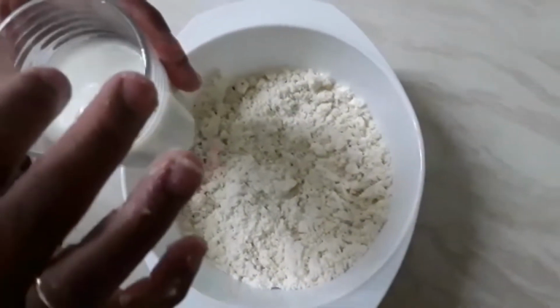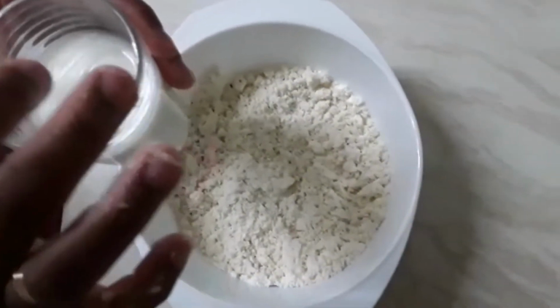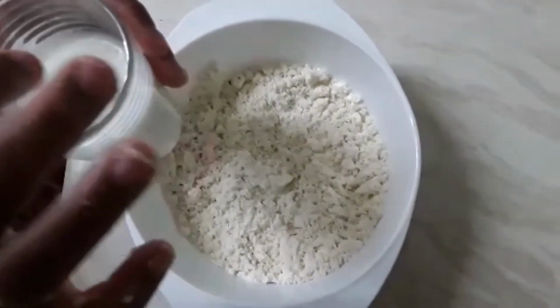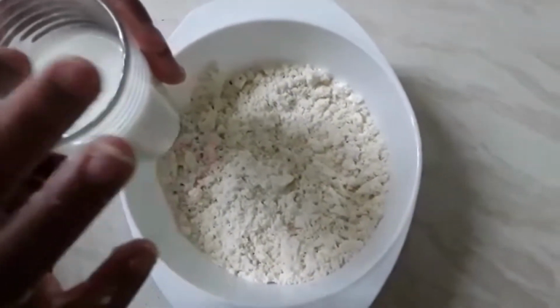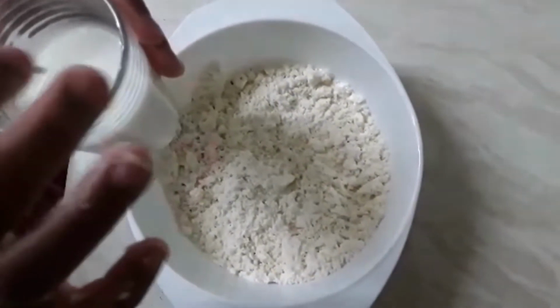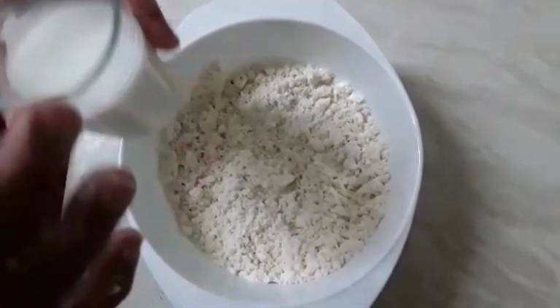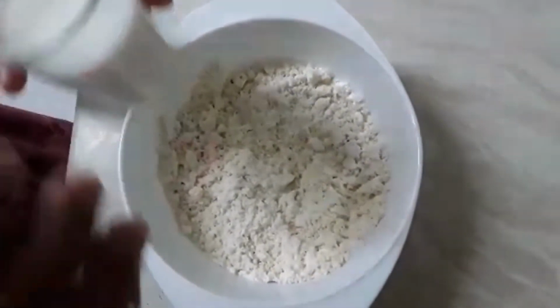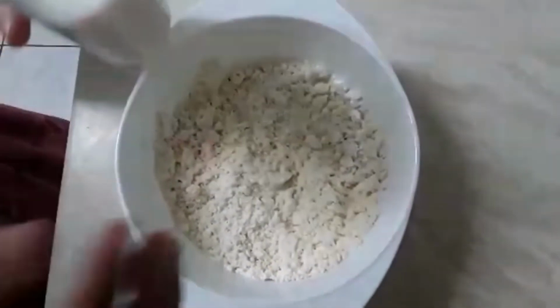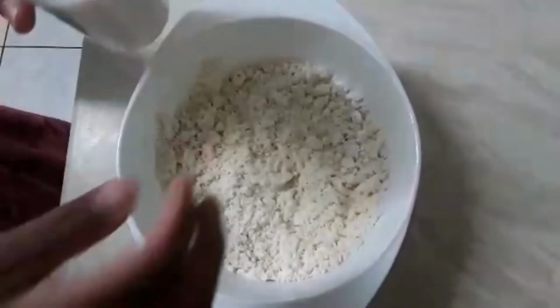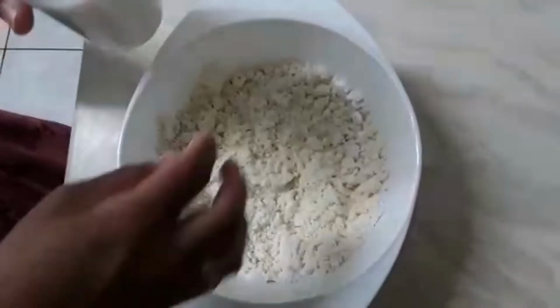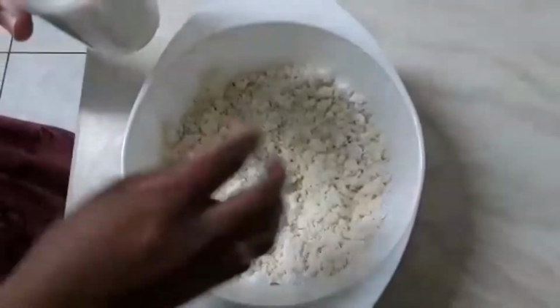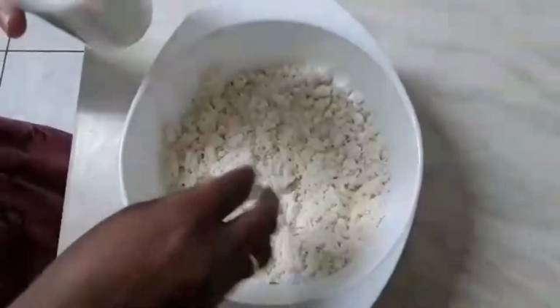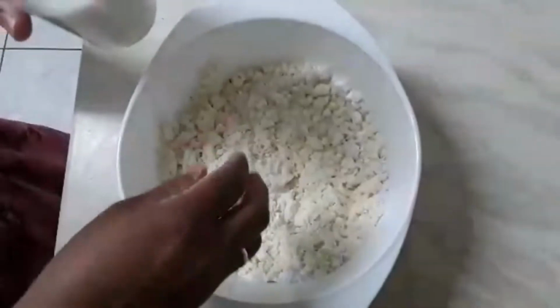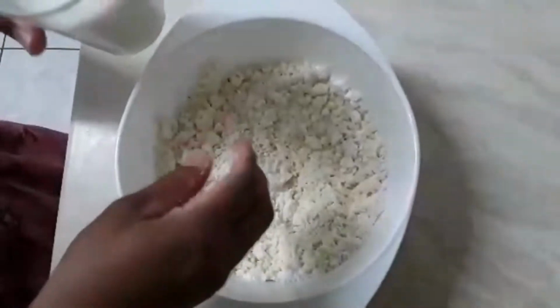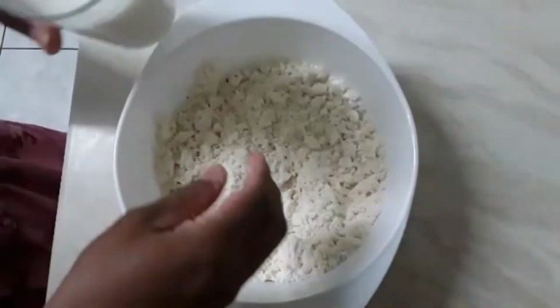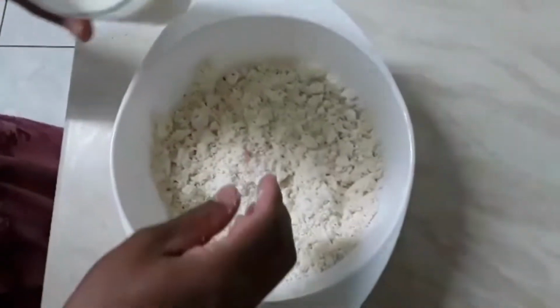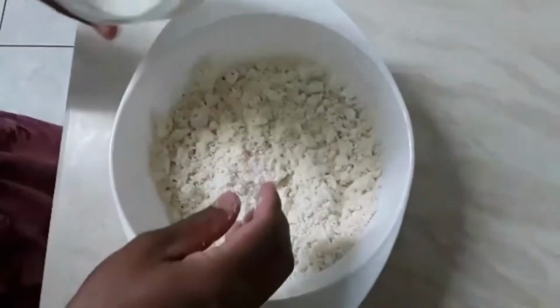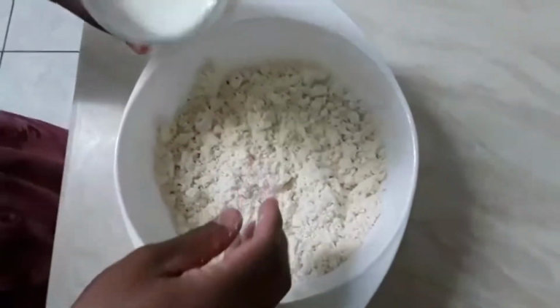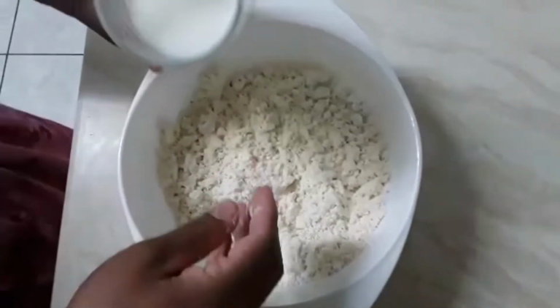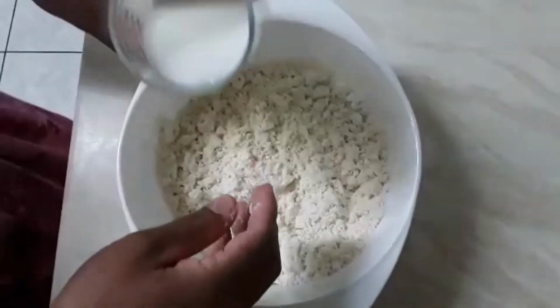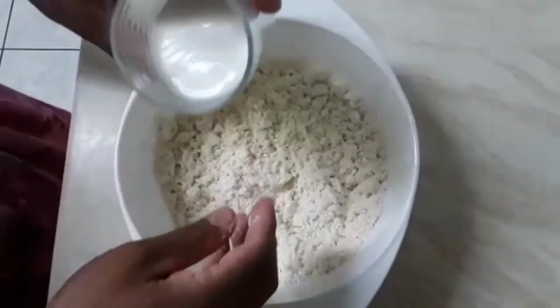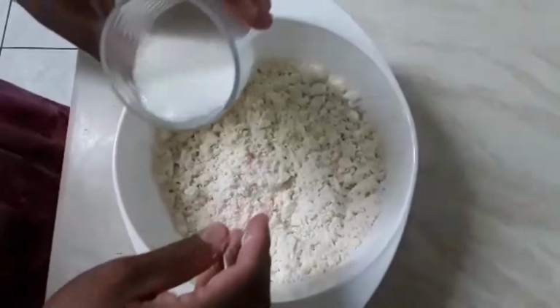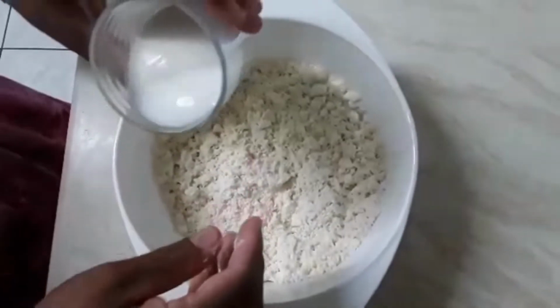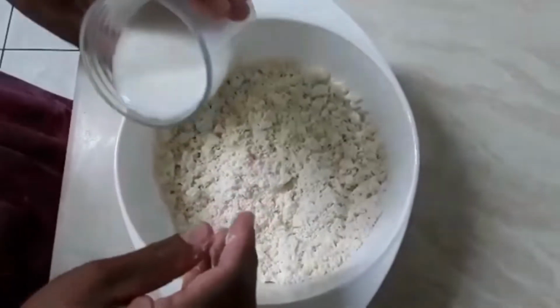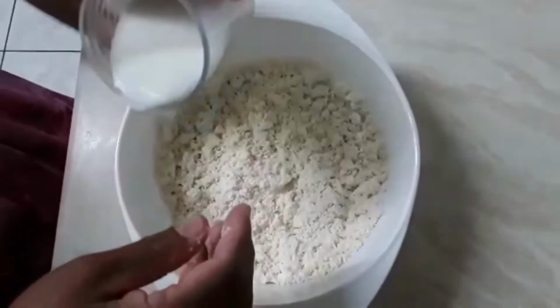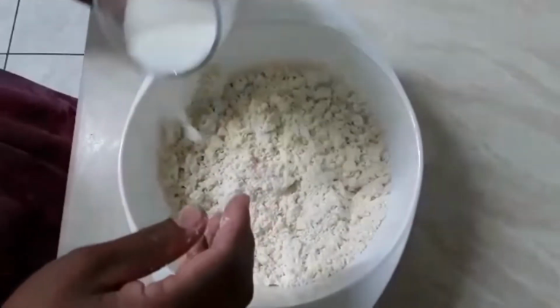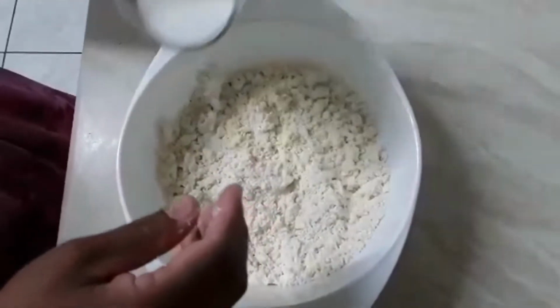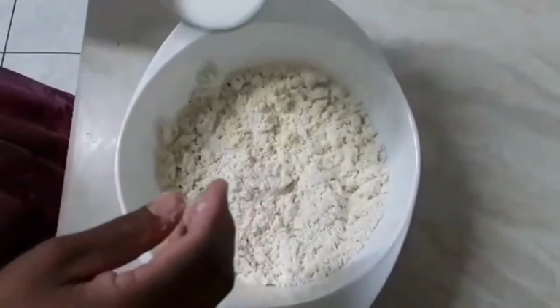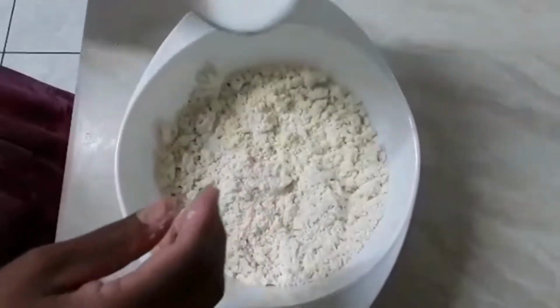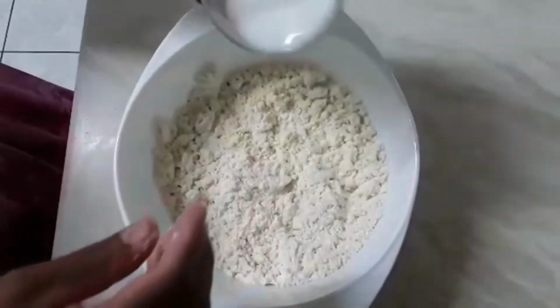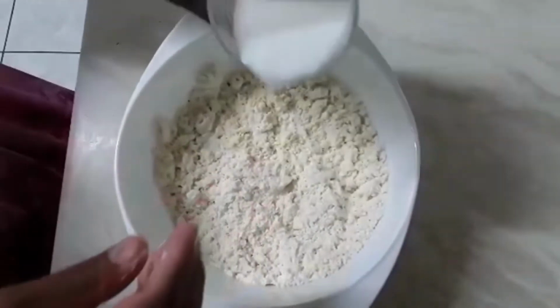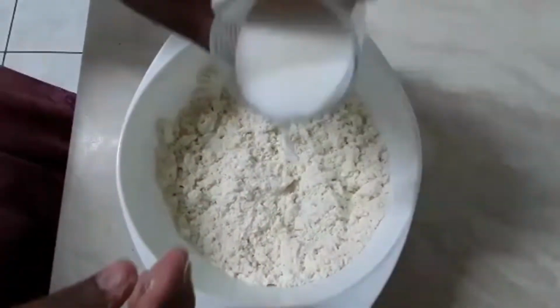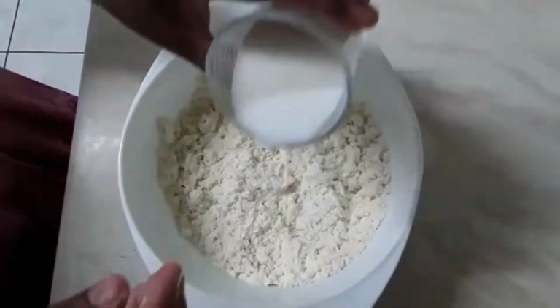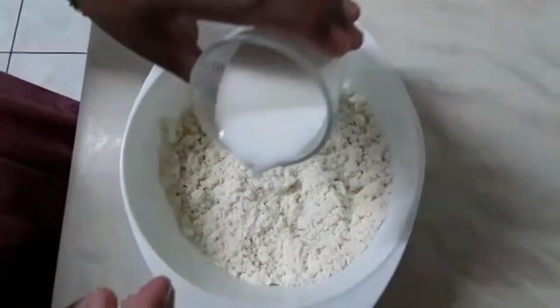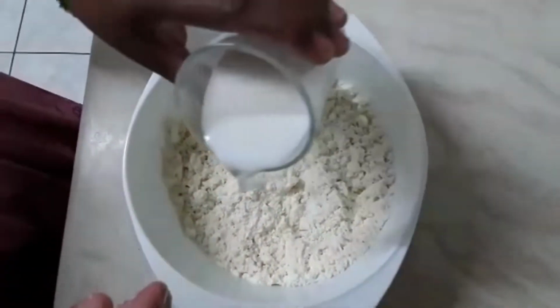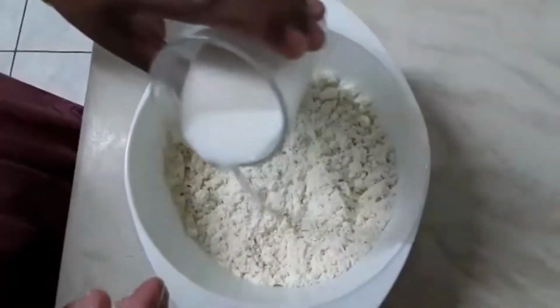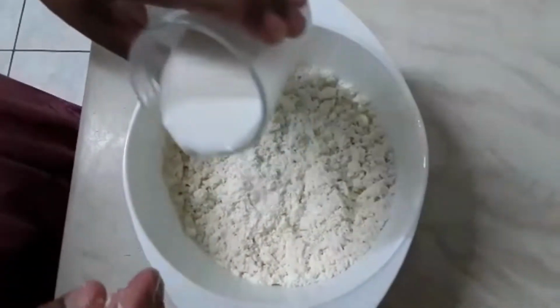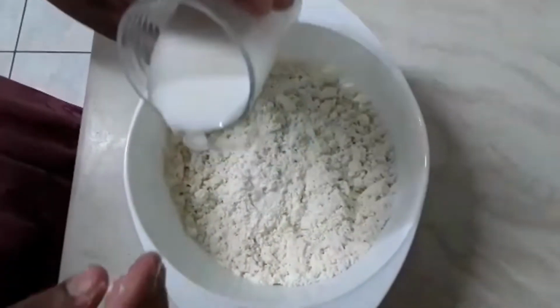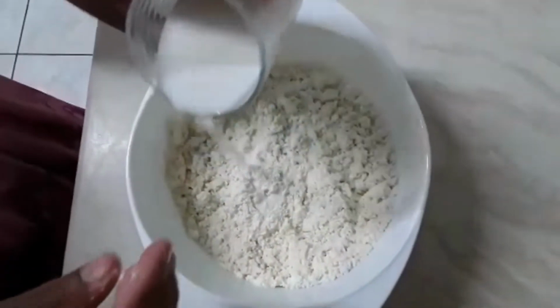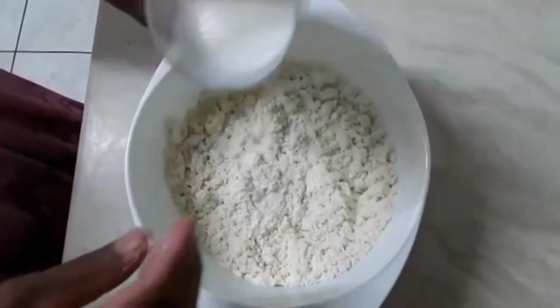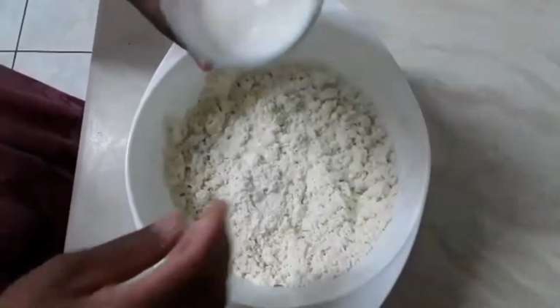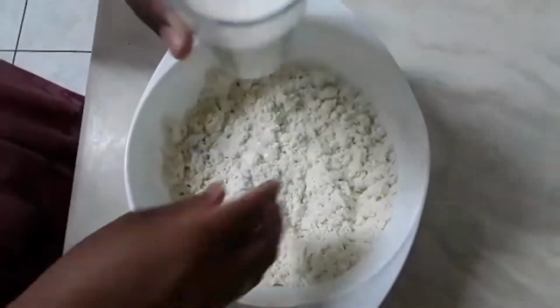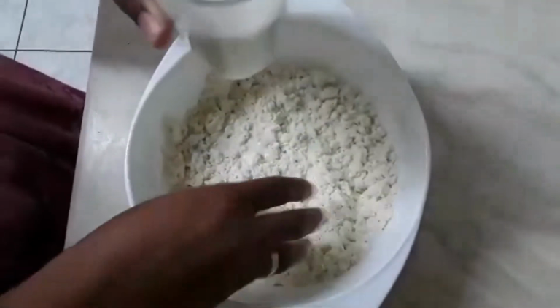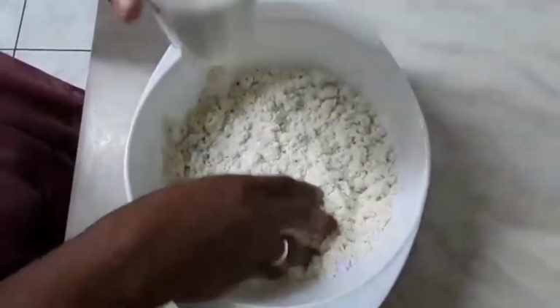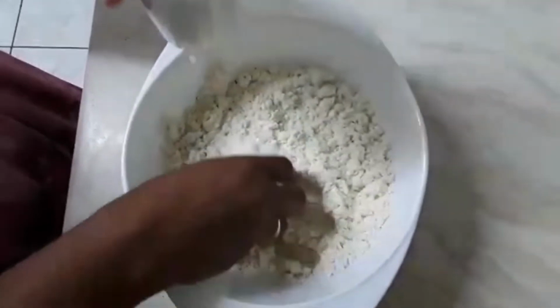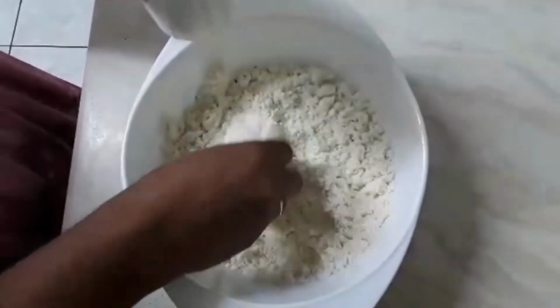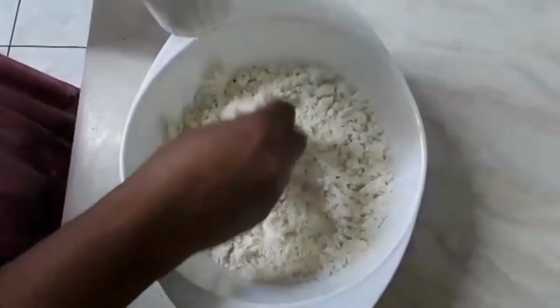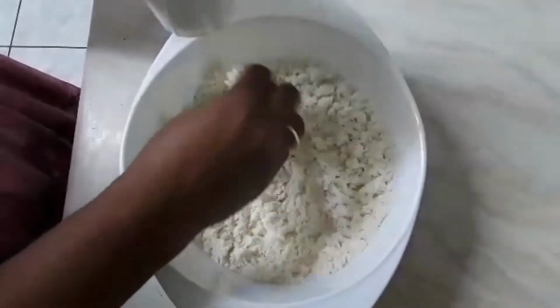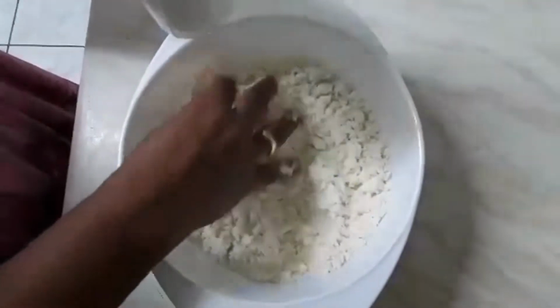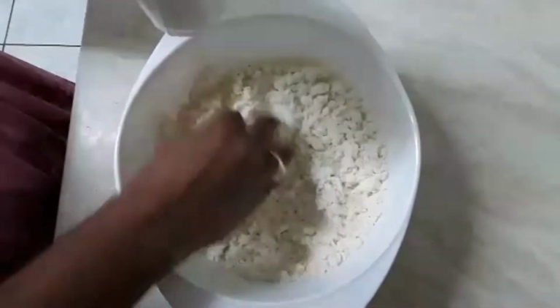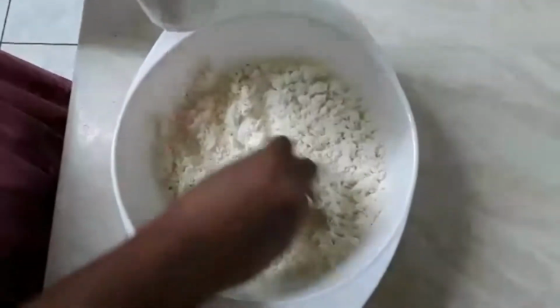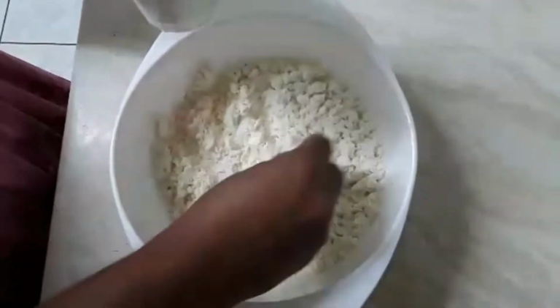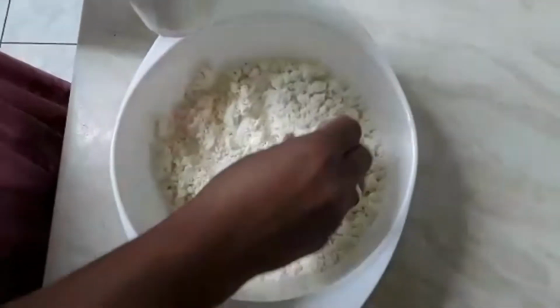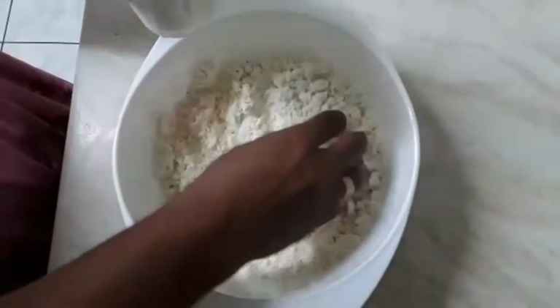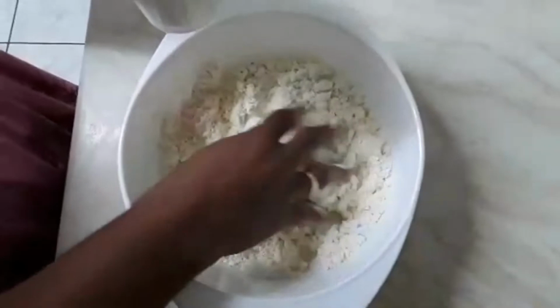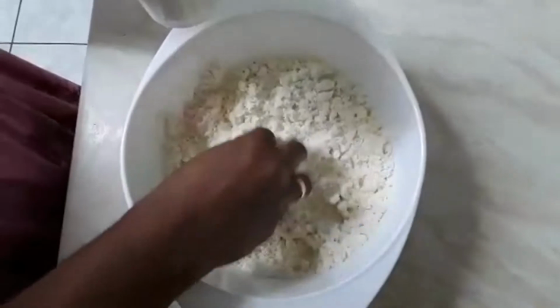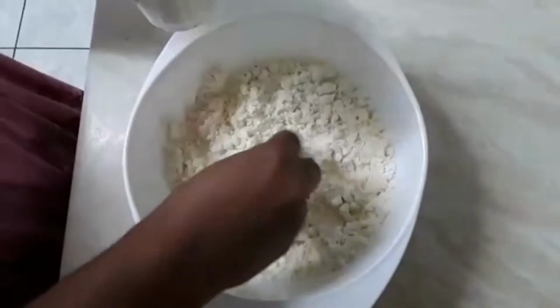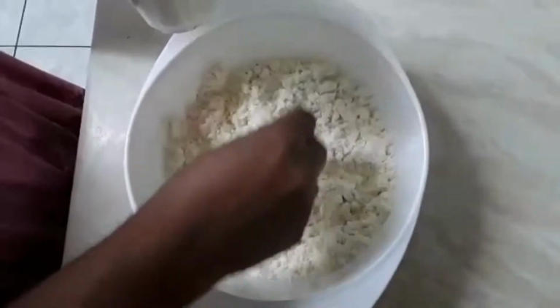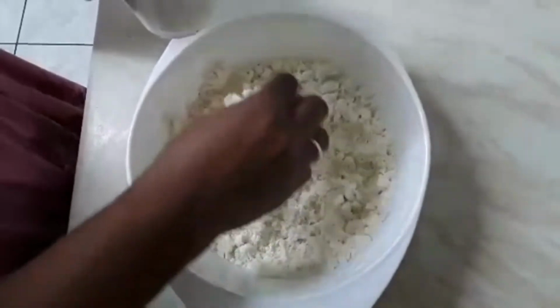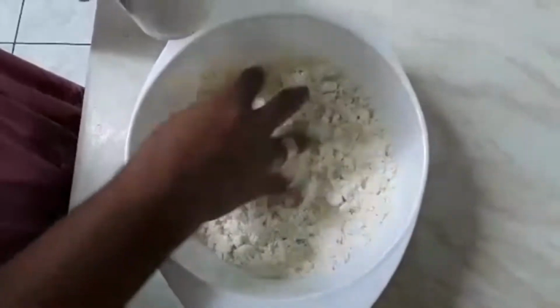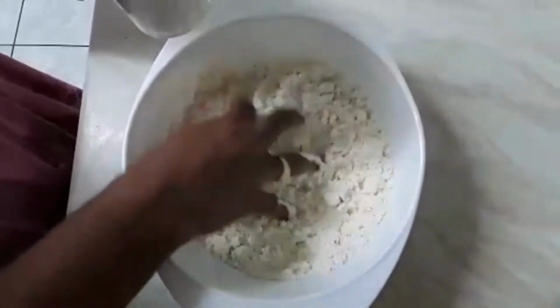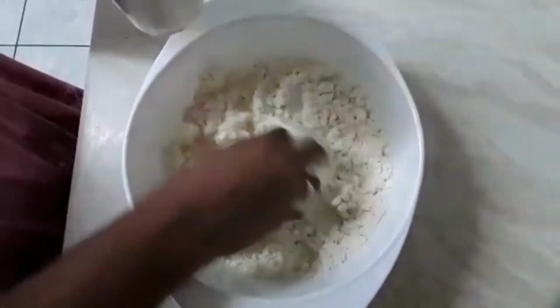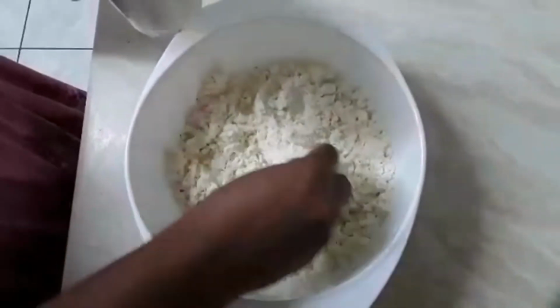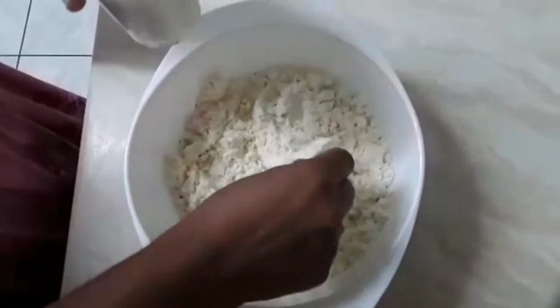Add a little amount of water mix. Add a little ice layer, mix it more.